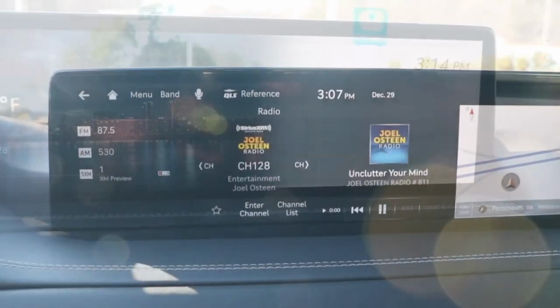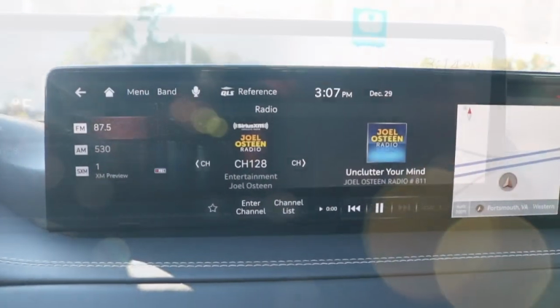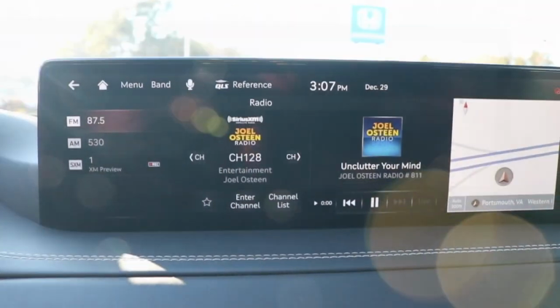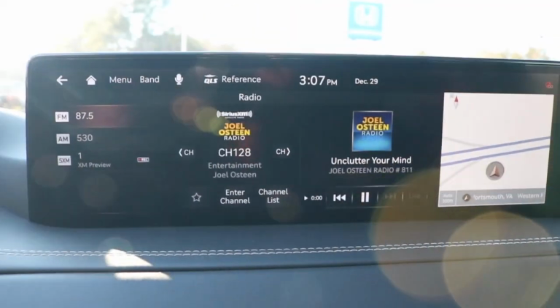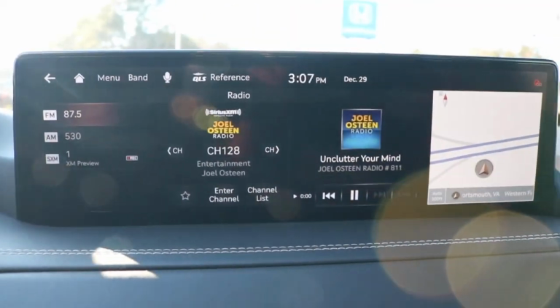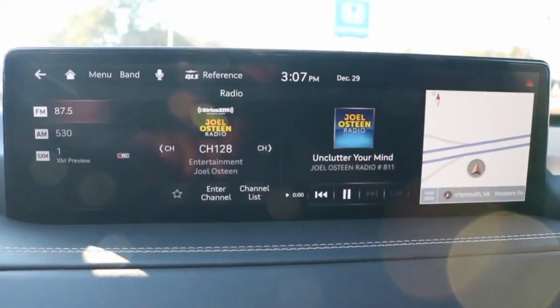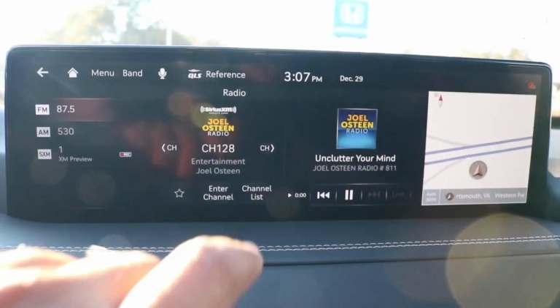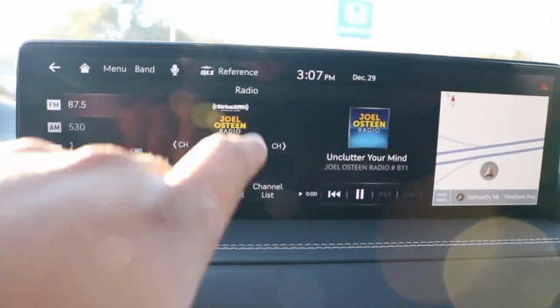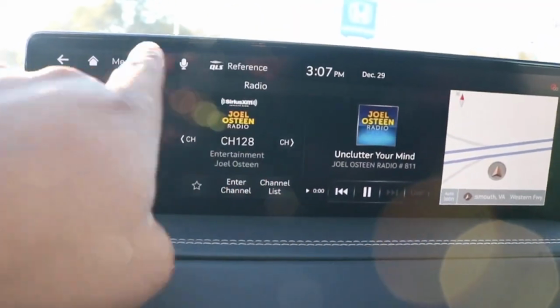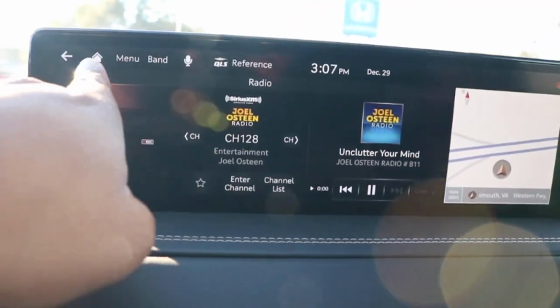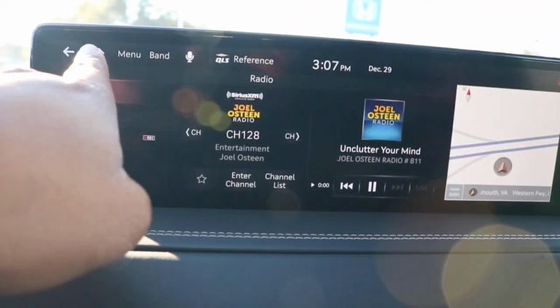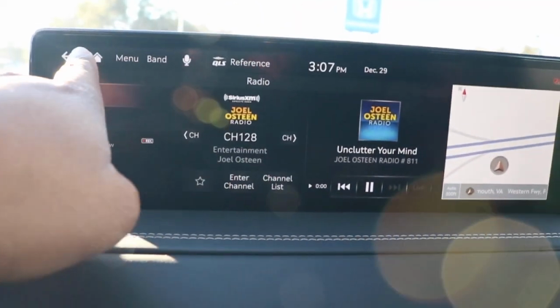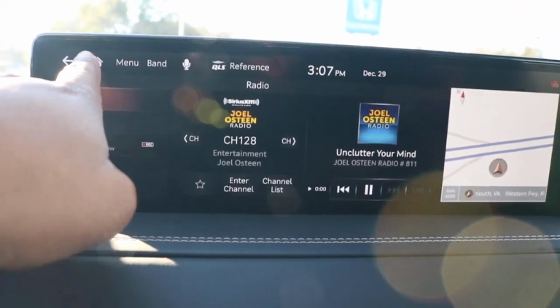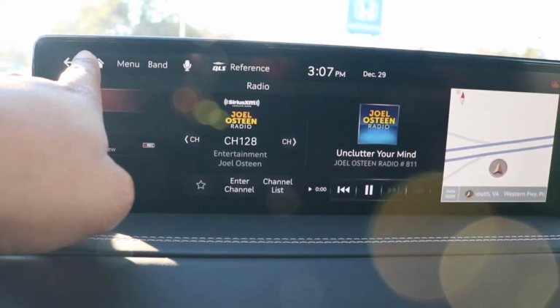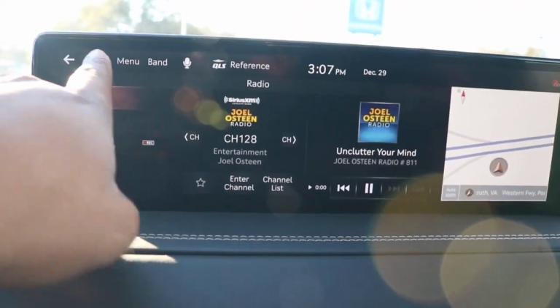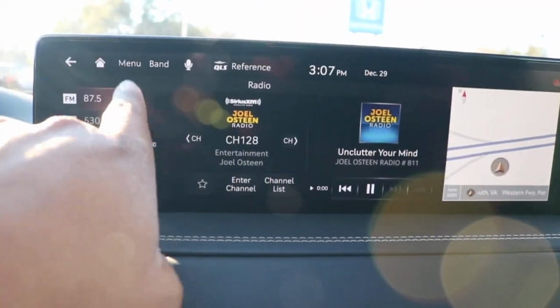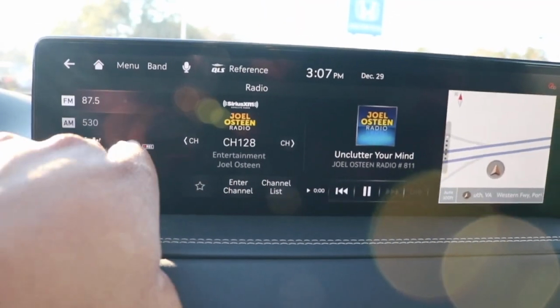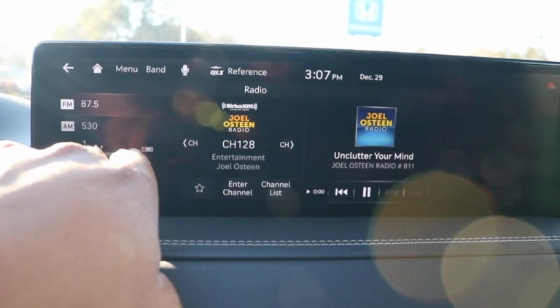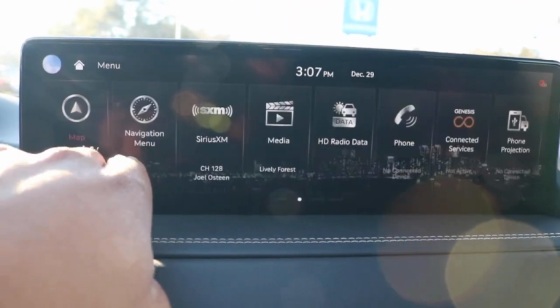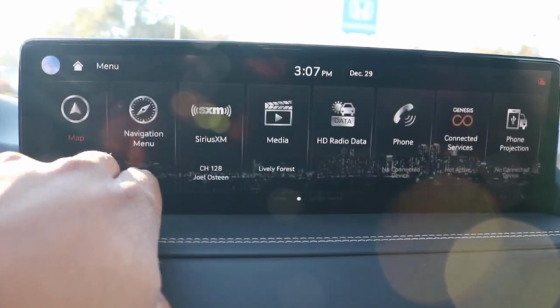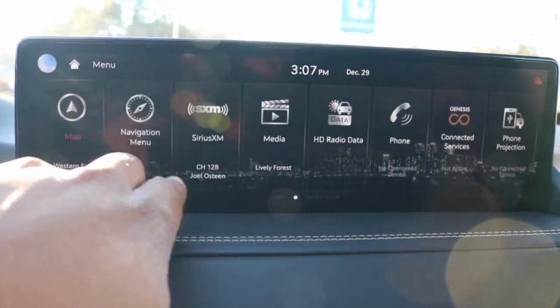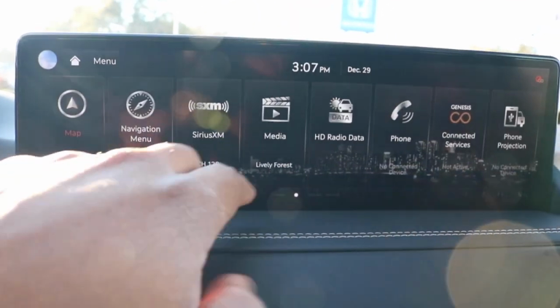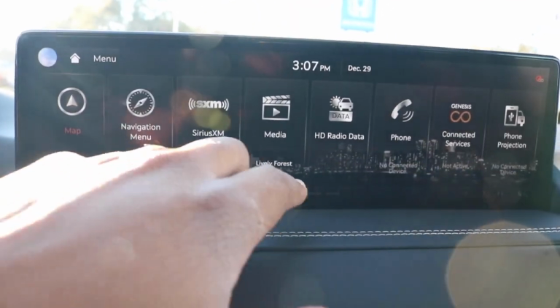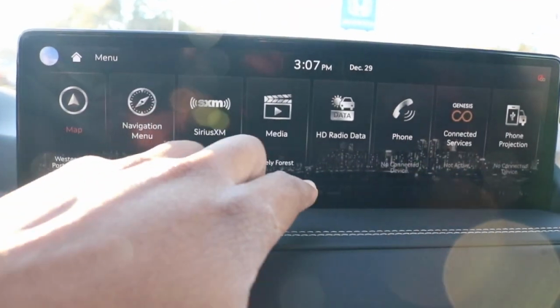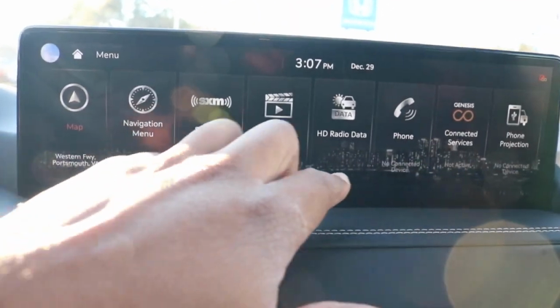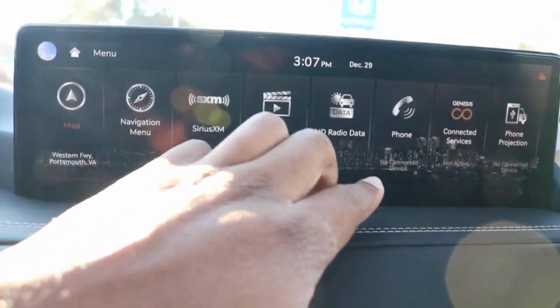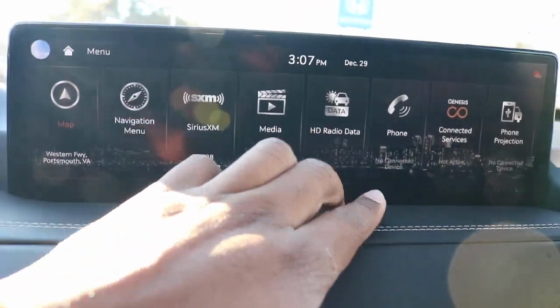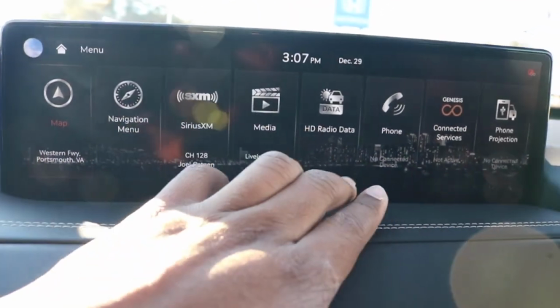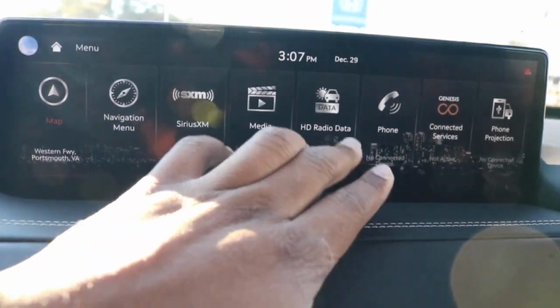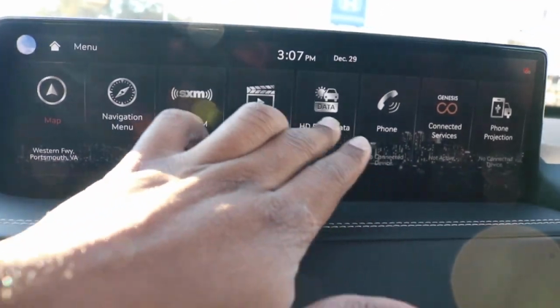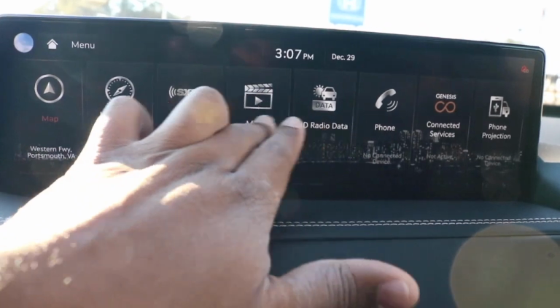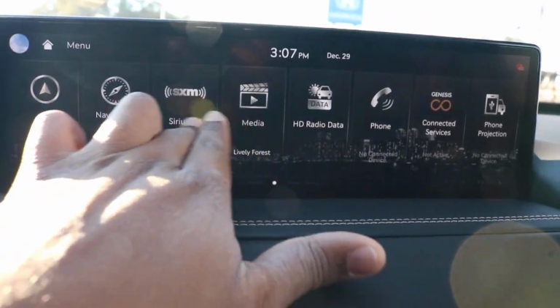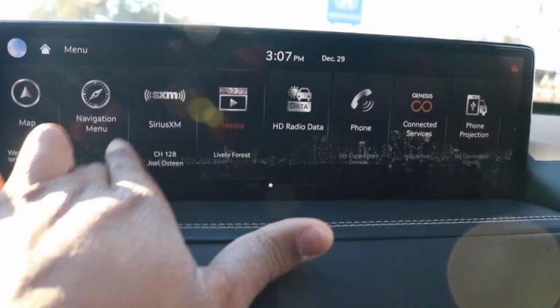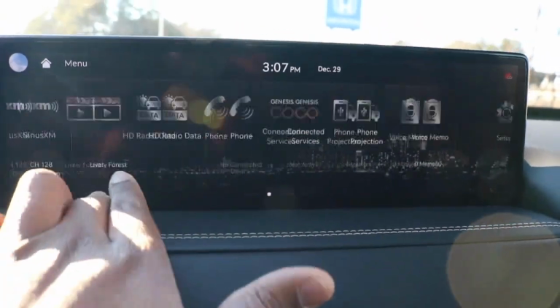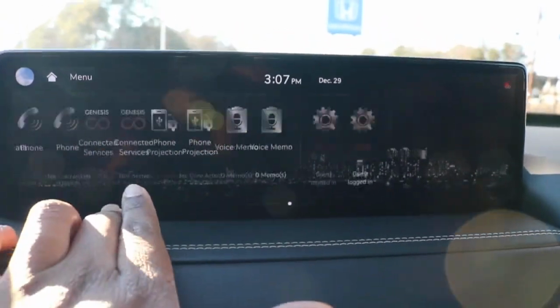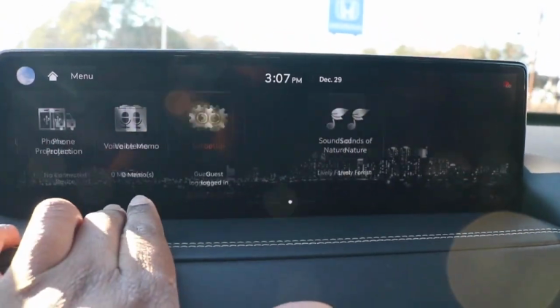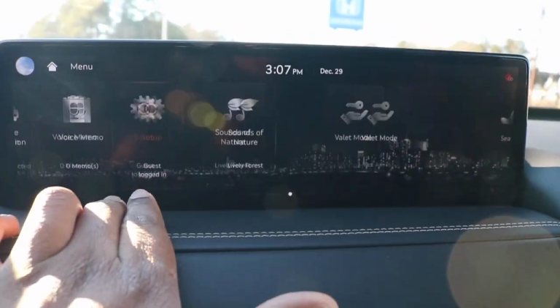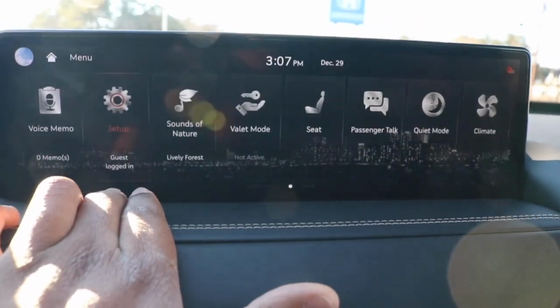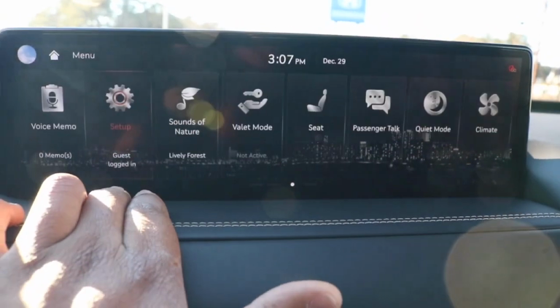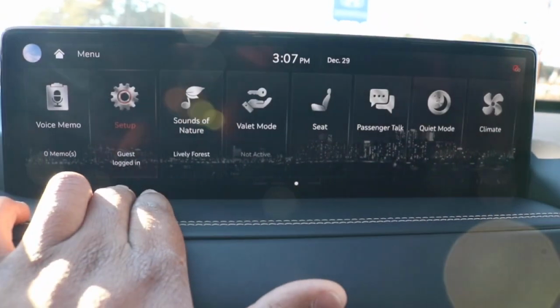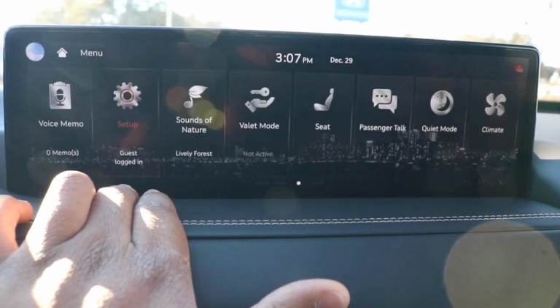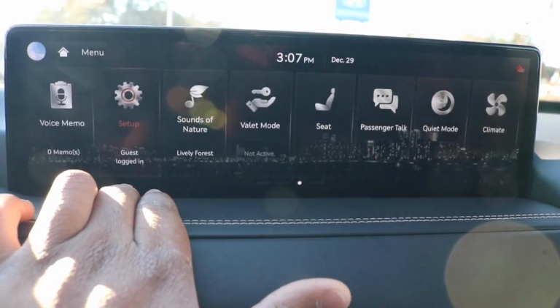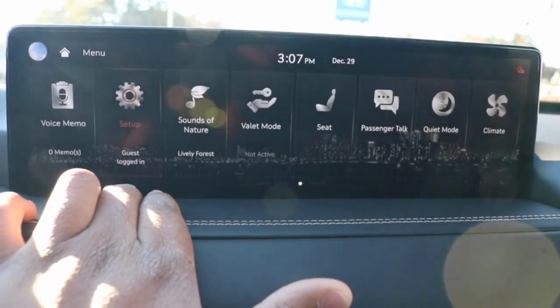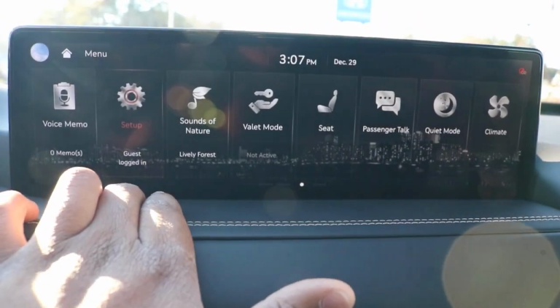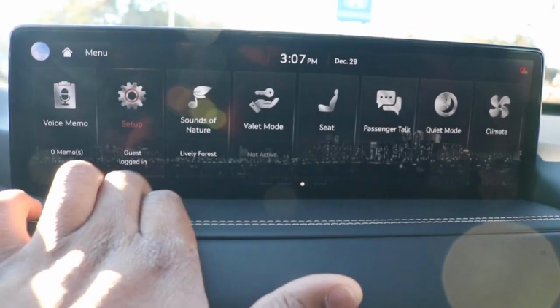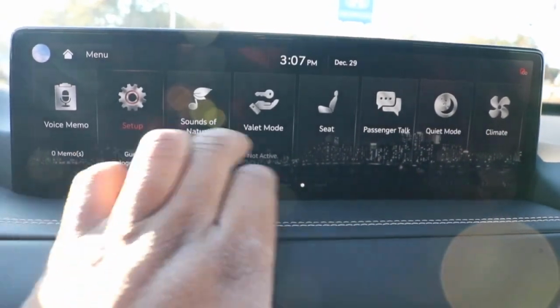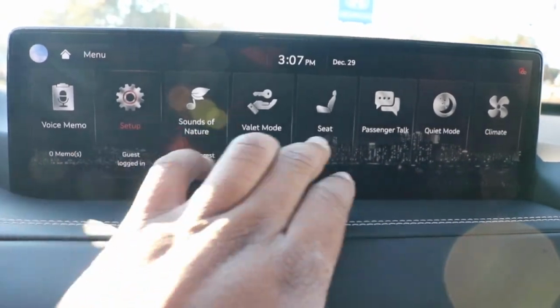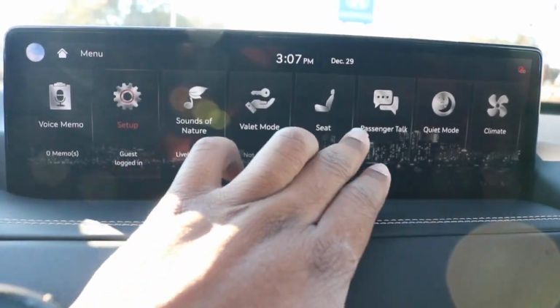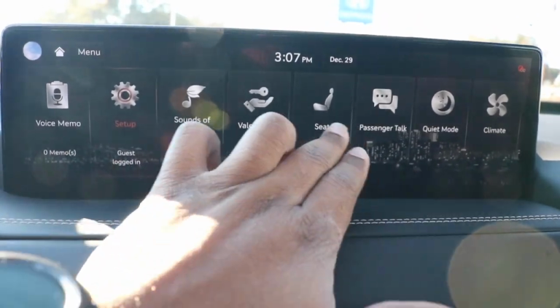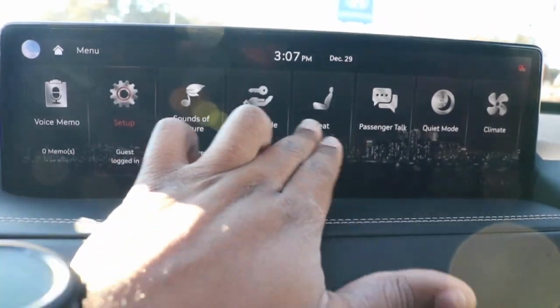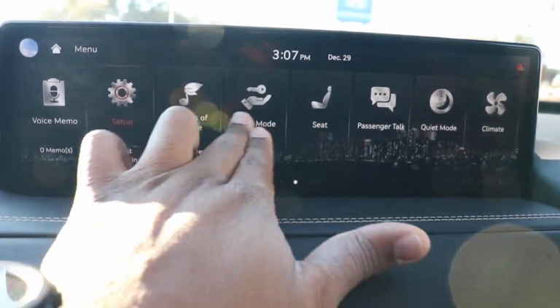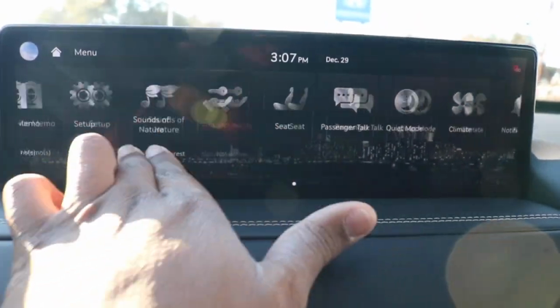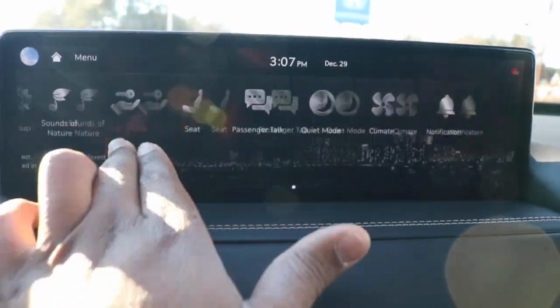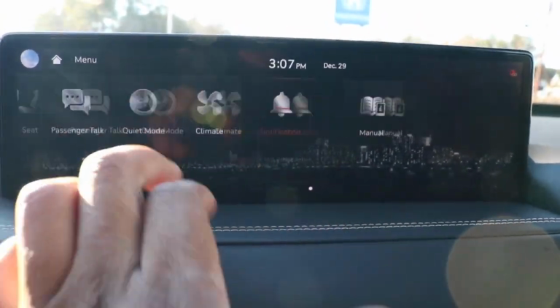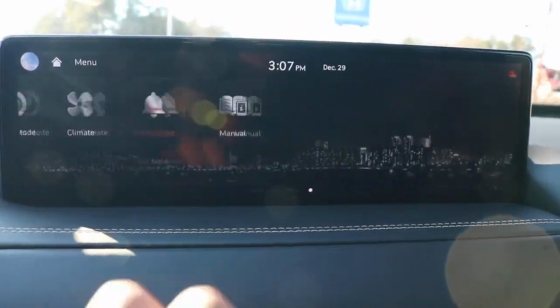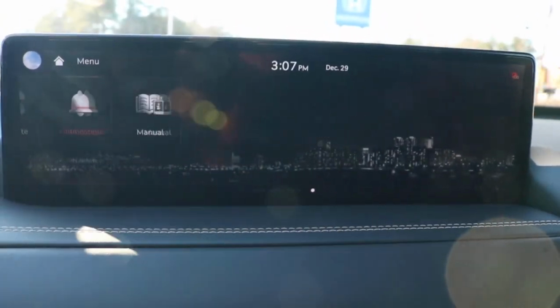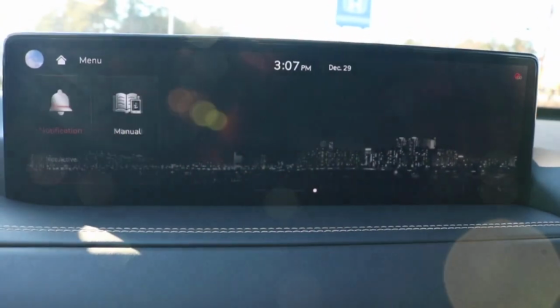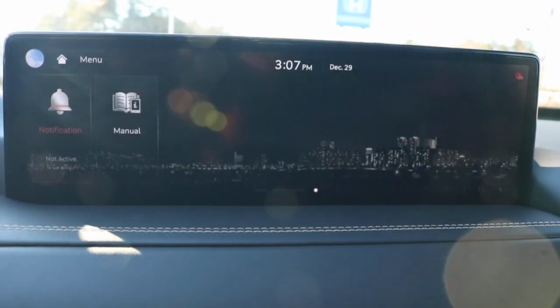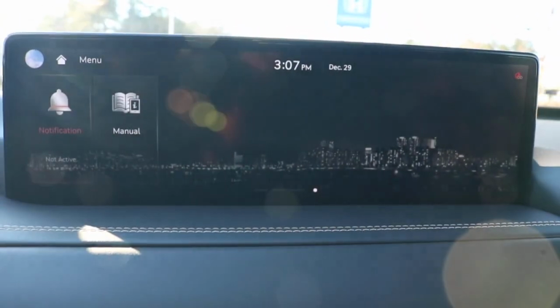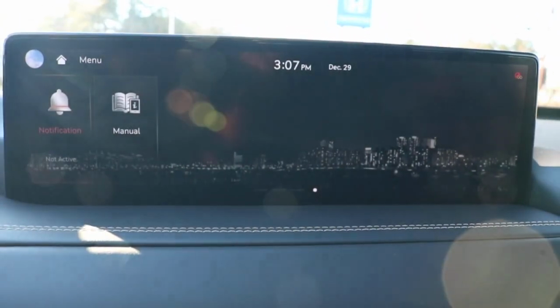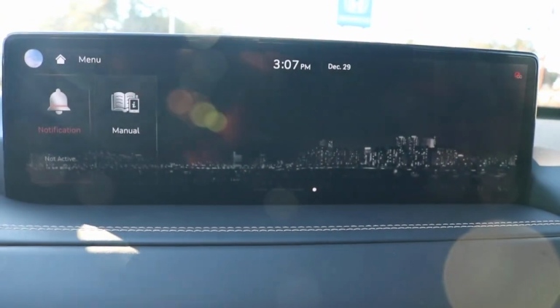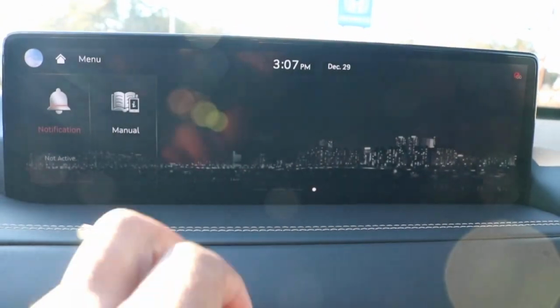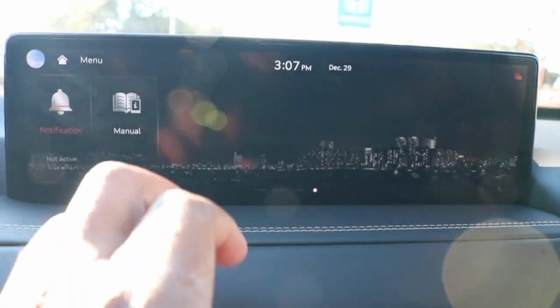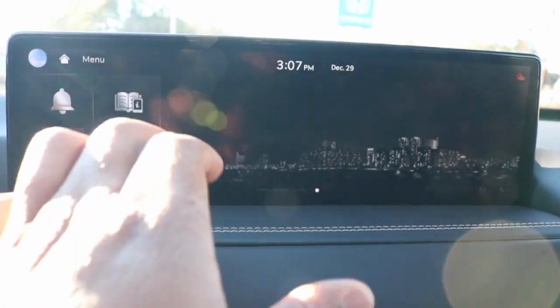Right here we are looking at a 14.5-inch touch screen display with Android Auto and Apple CarPlay running the latest Genesis Connect.